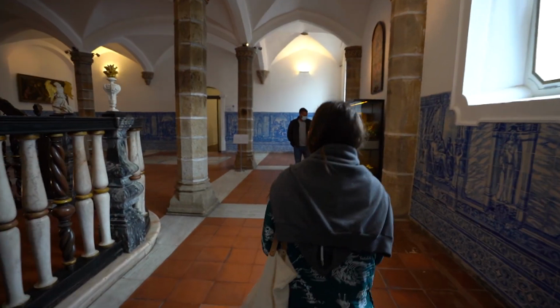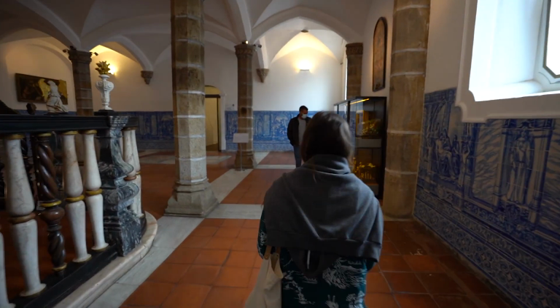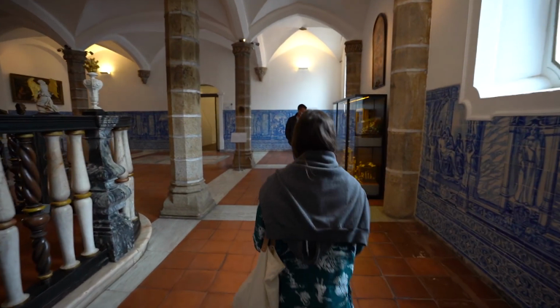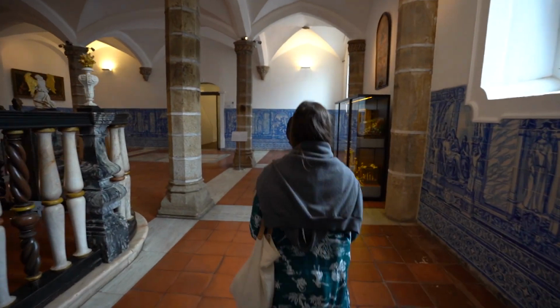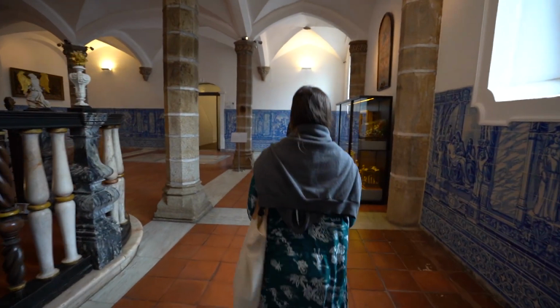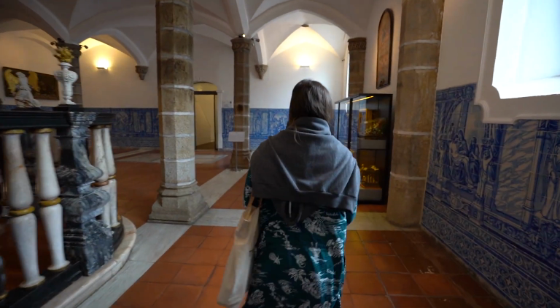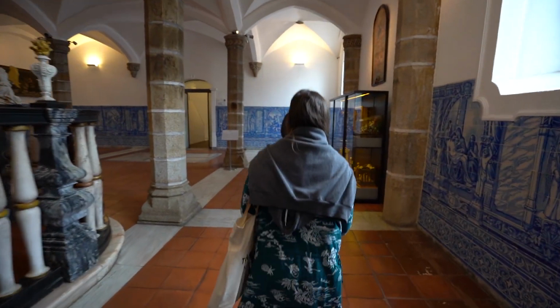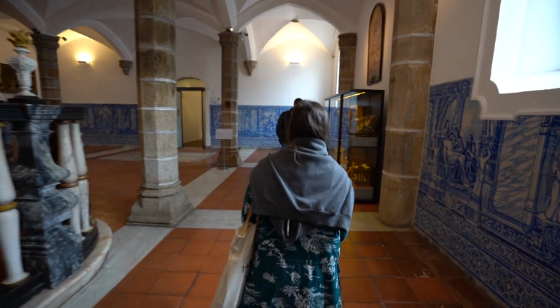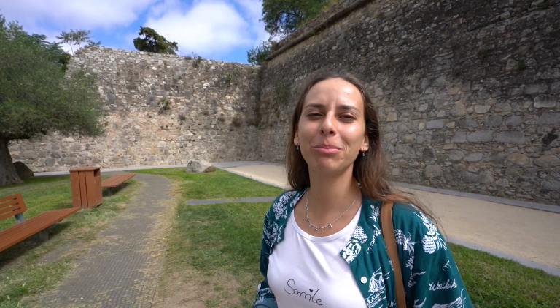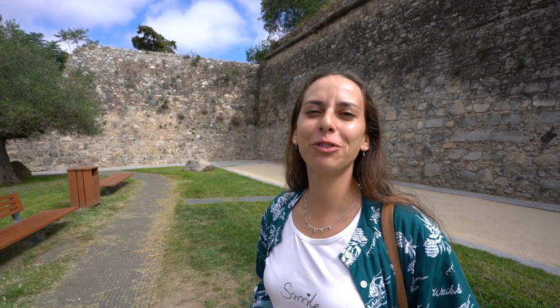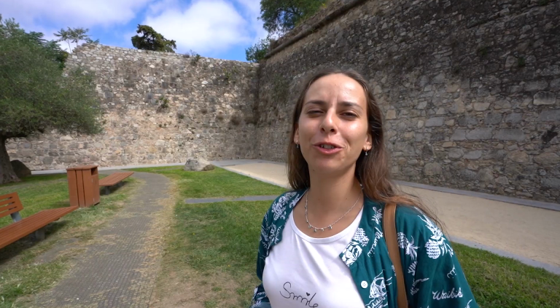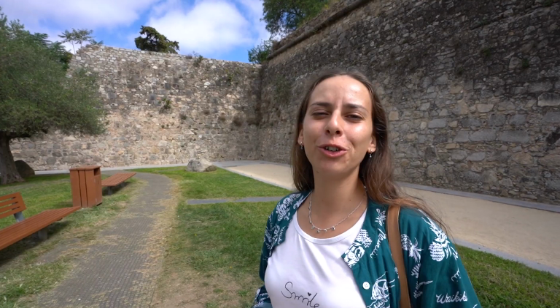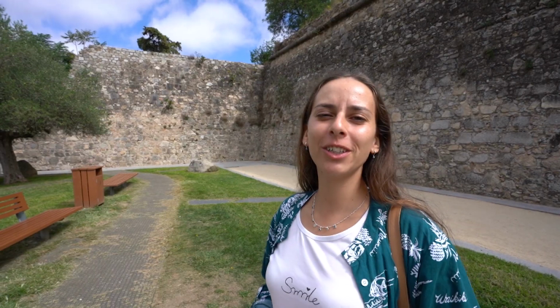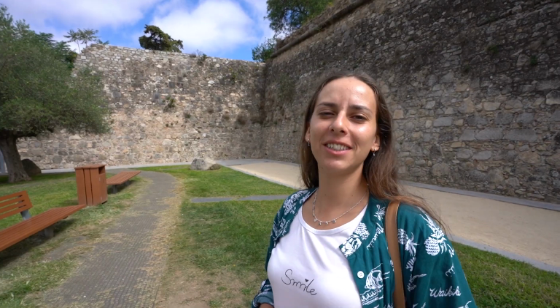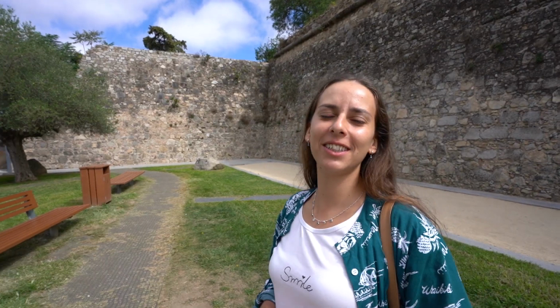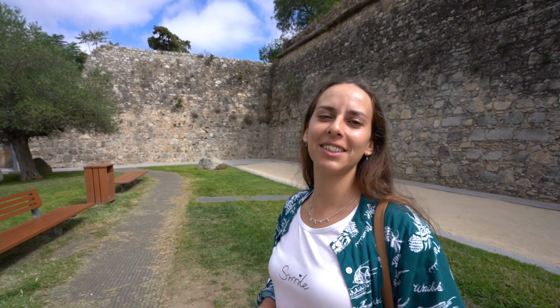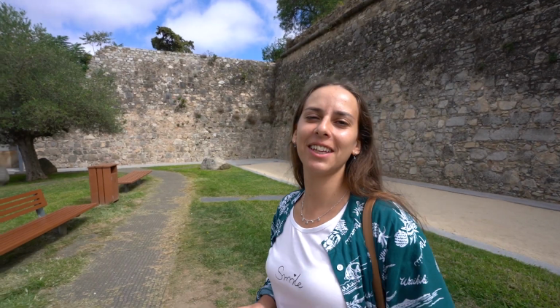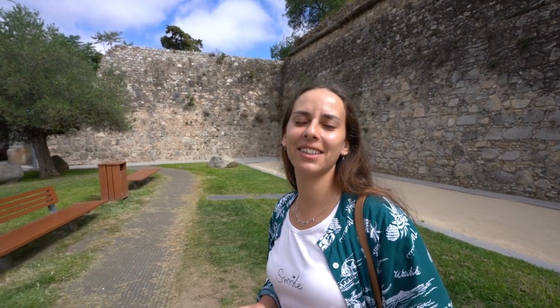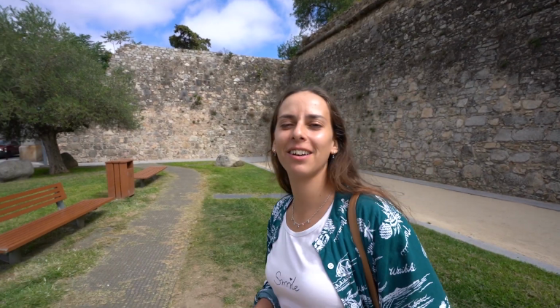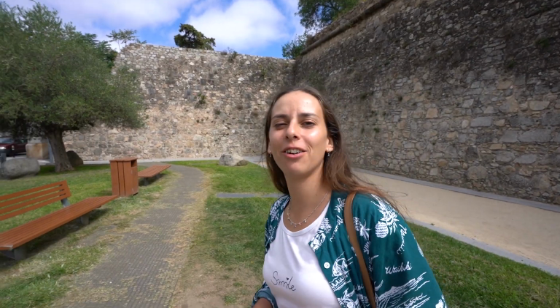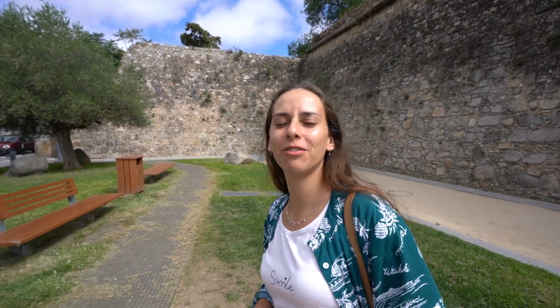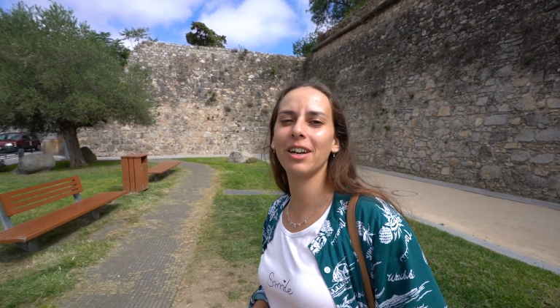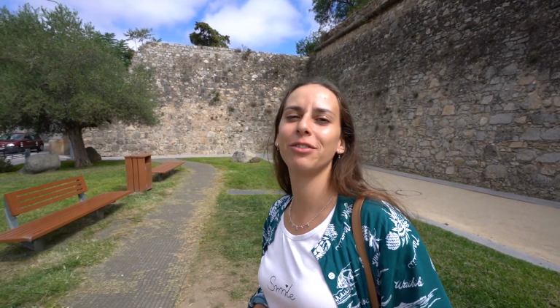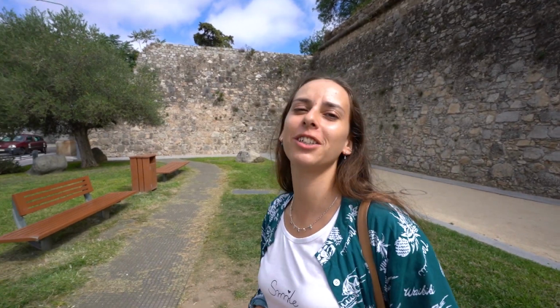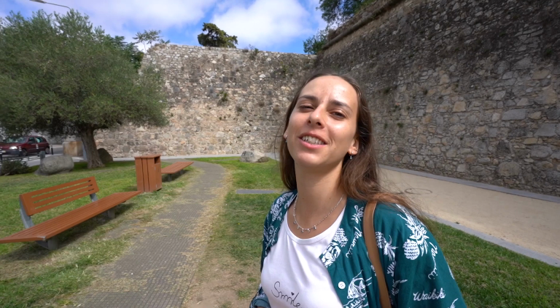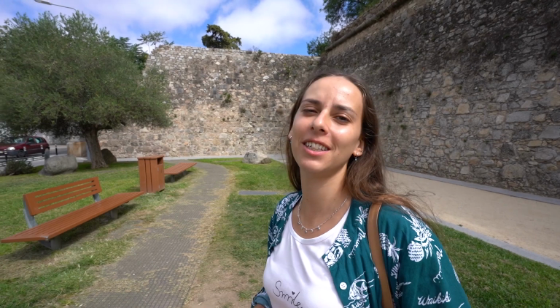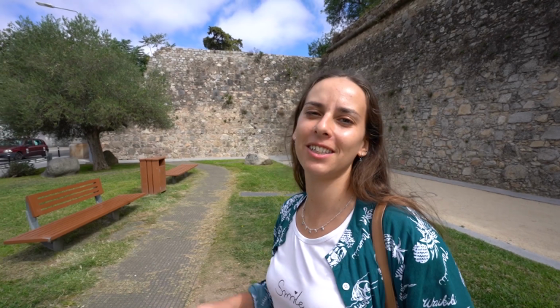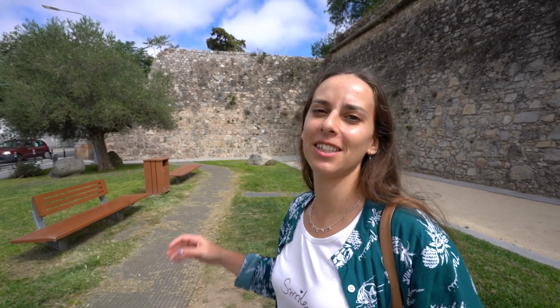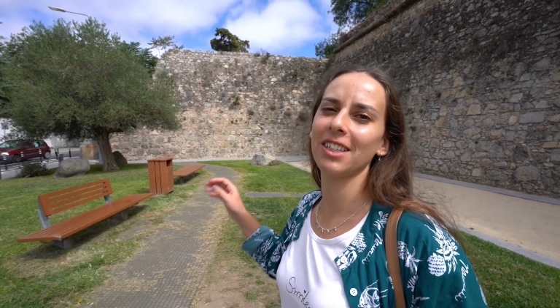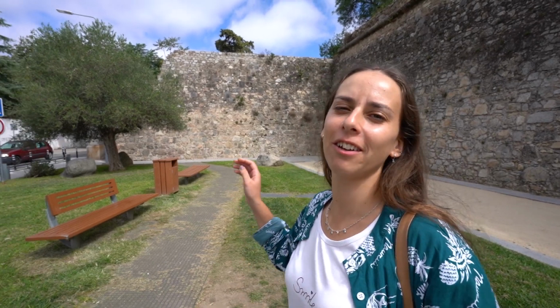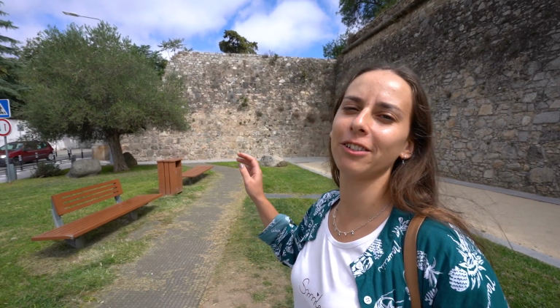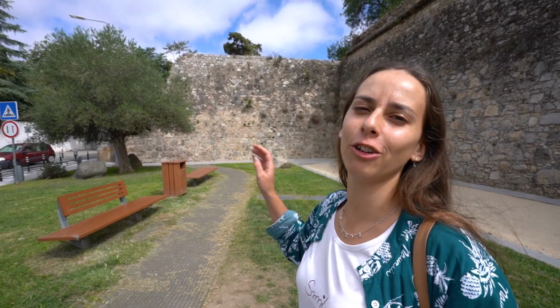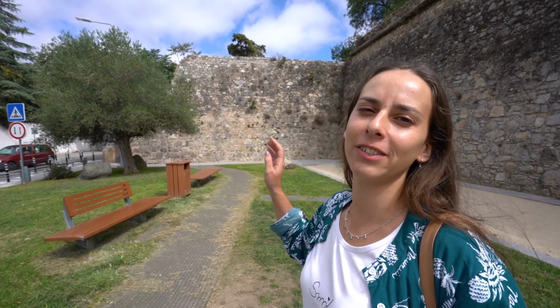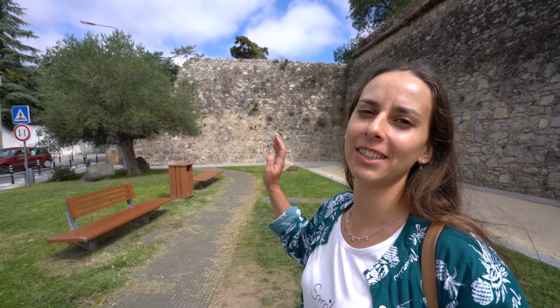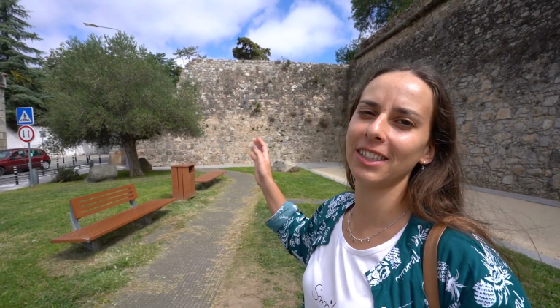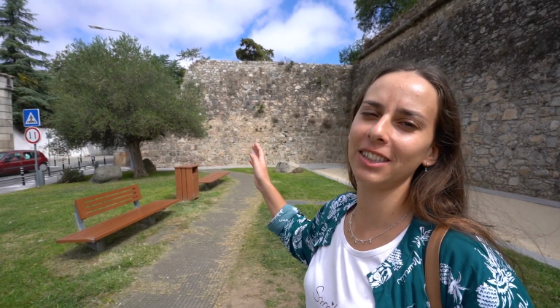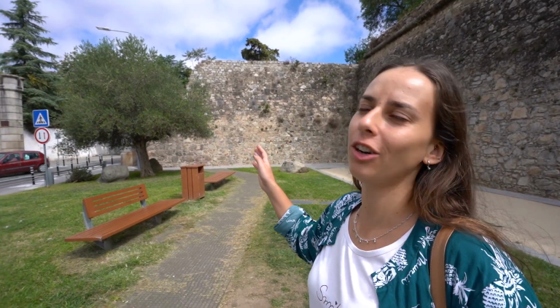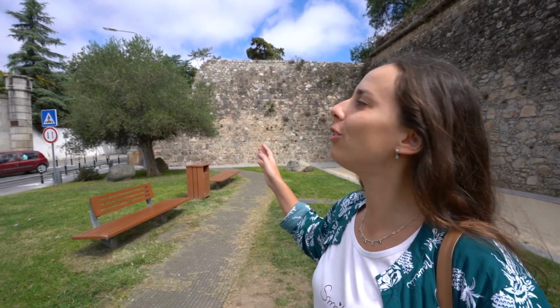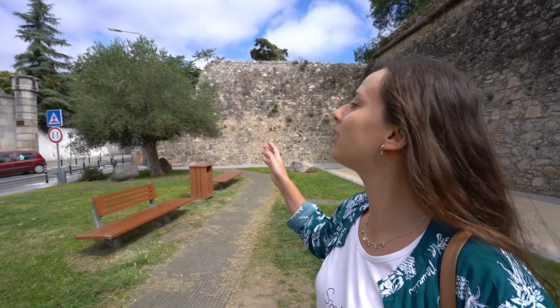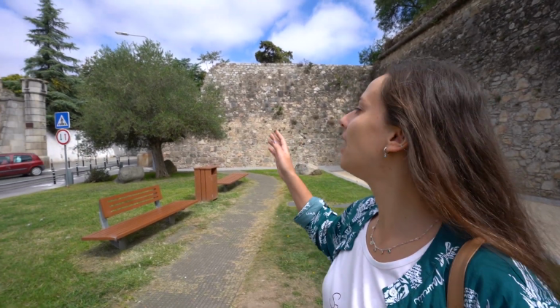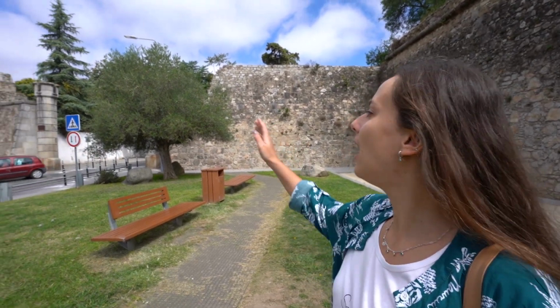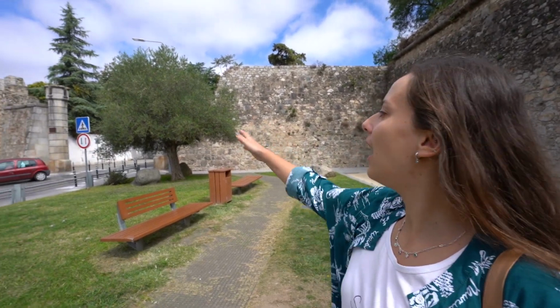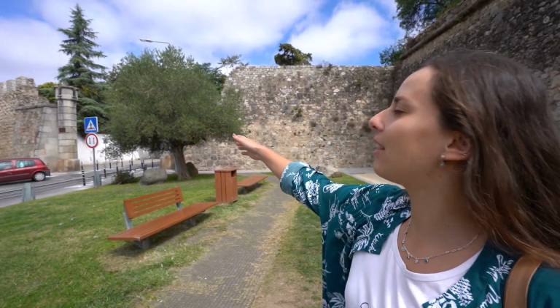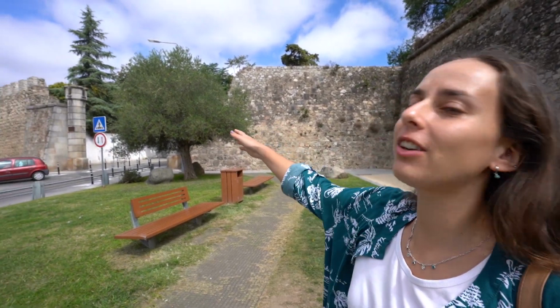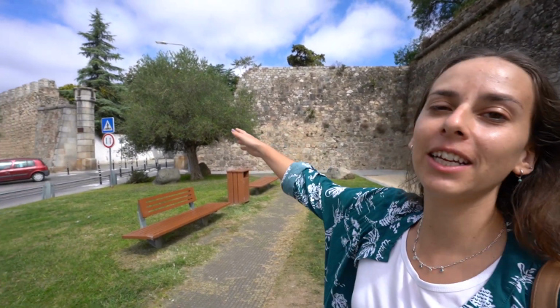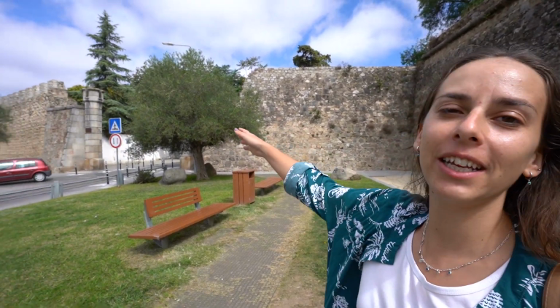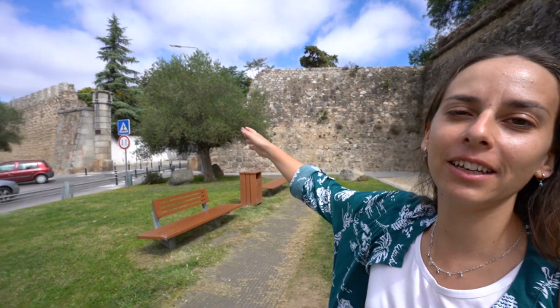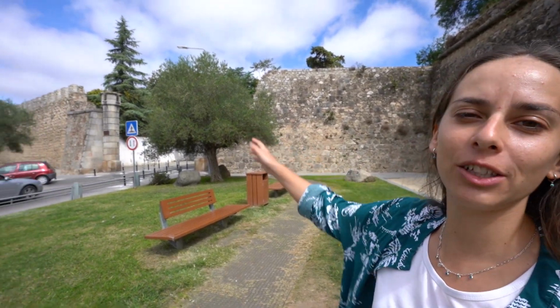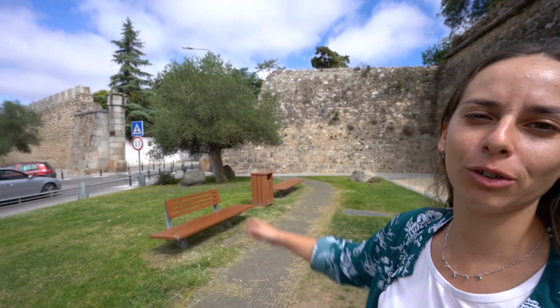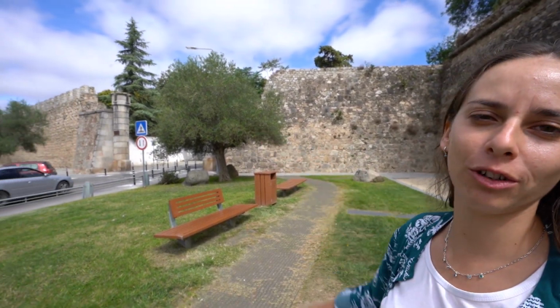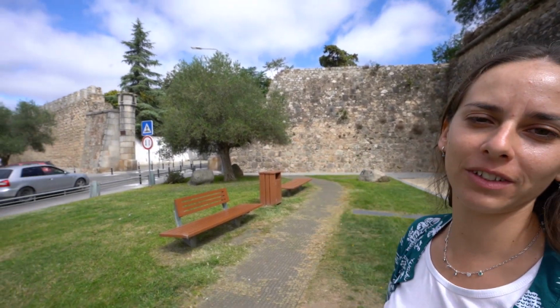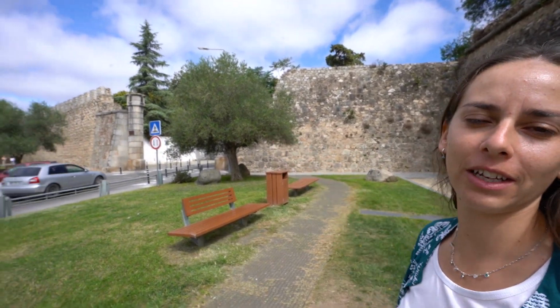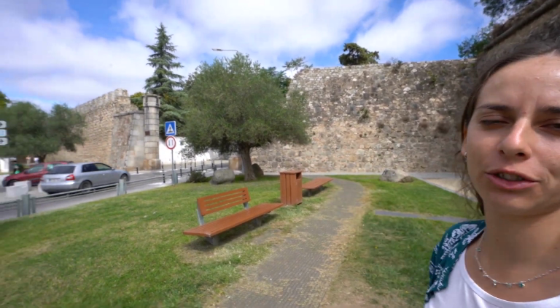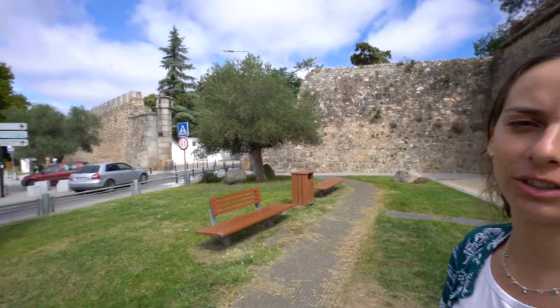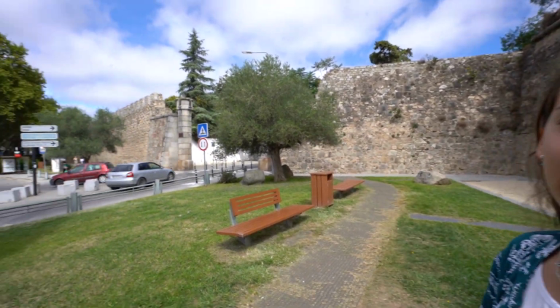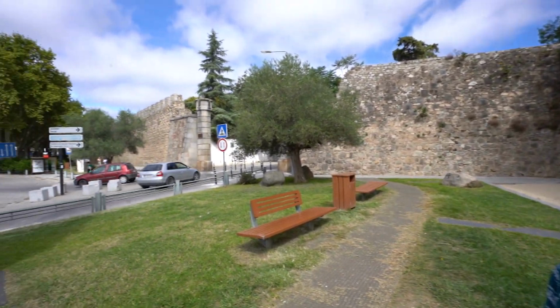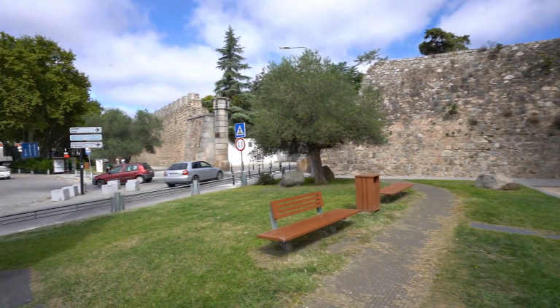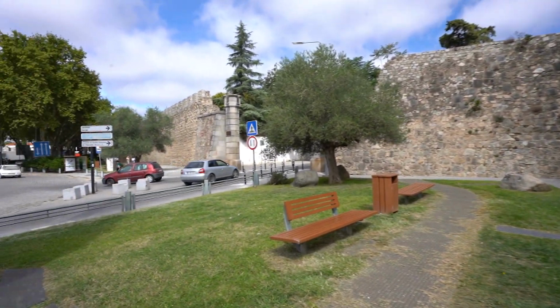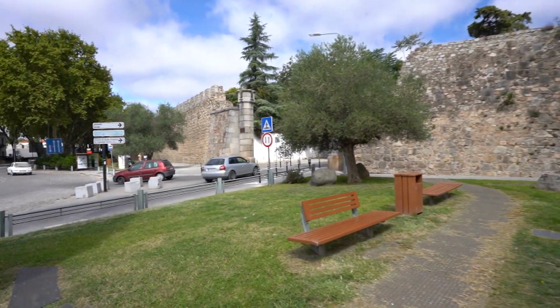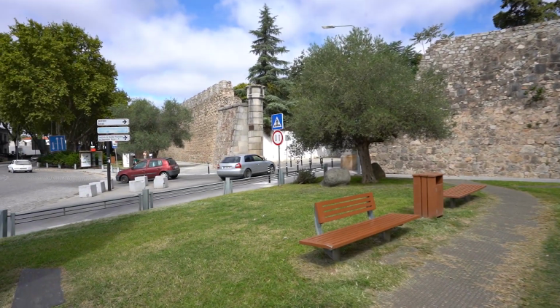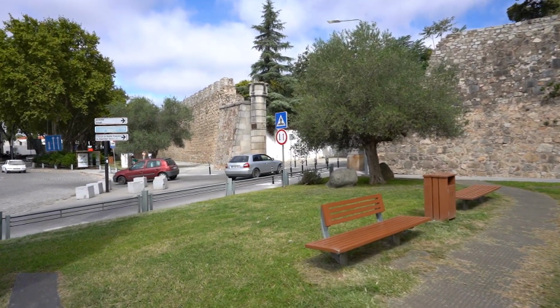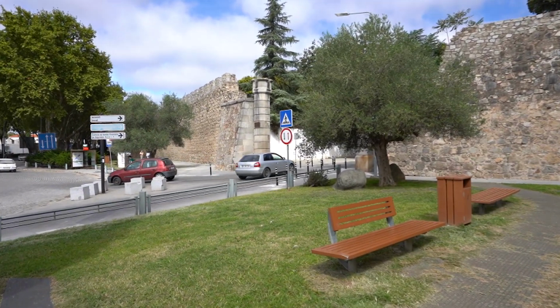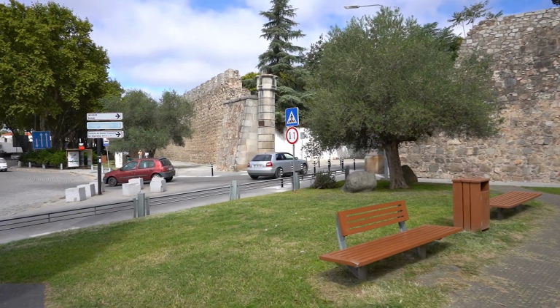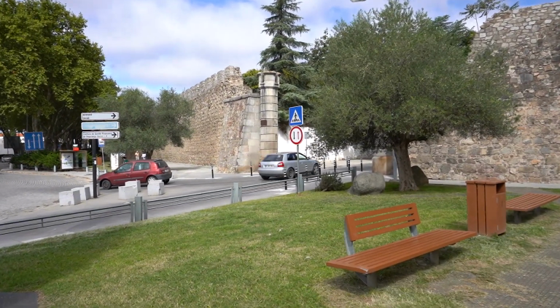As we mentioned before, the city center of Évora sits inside the city walls, and right here is one of the entrances to the city center.